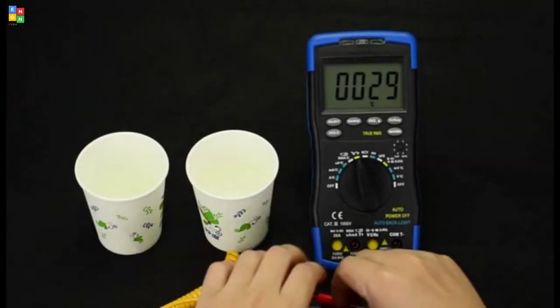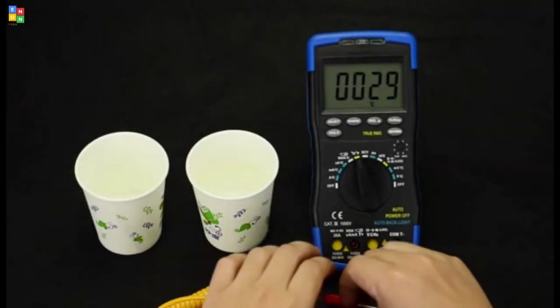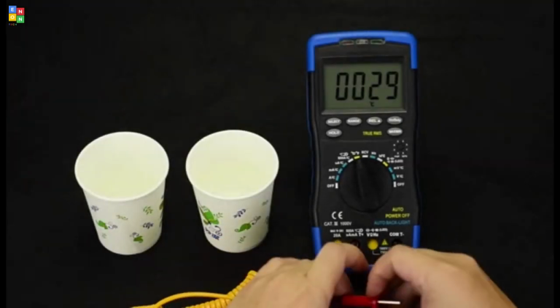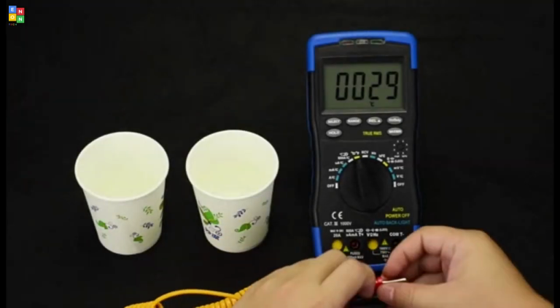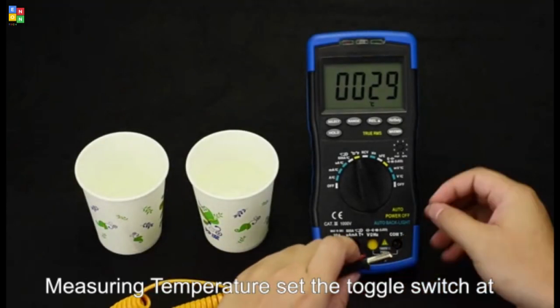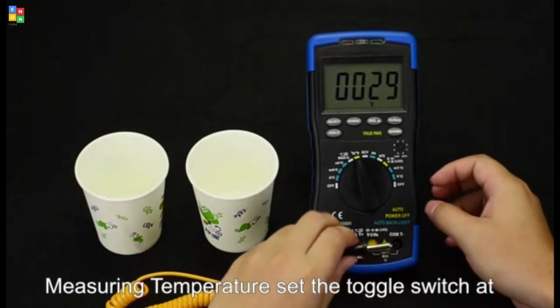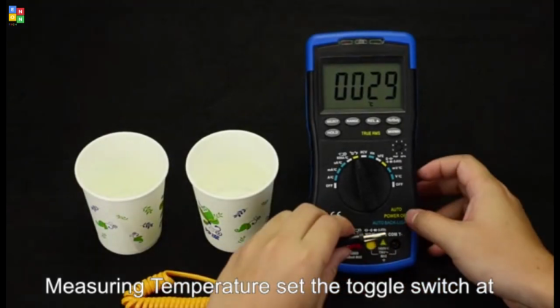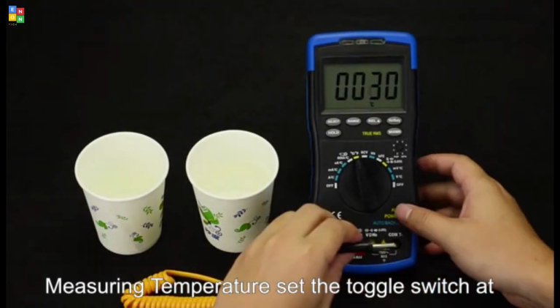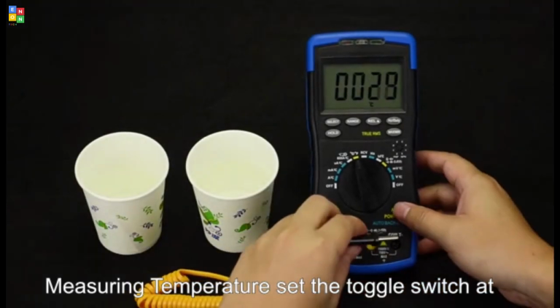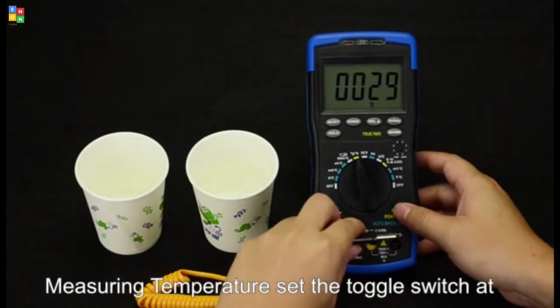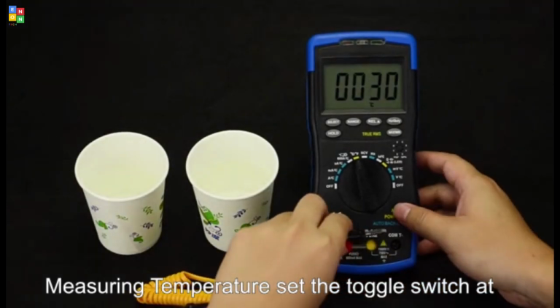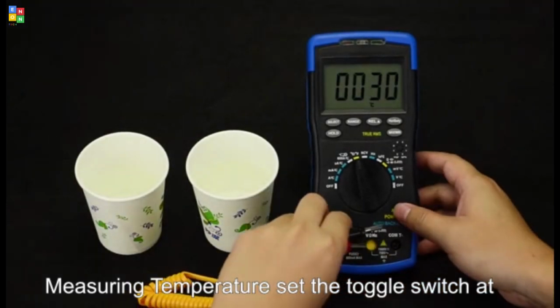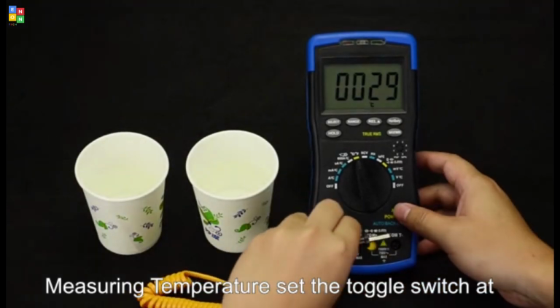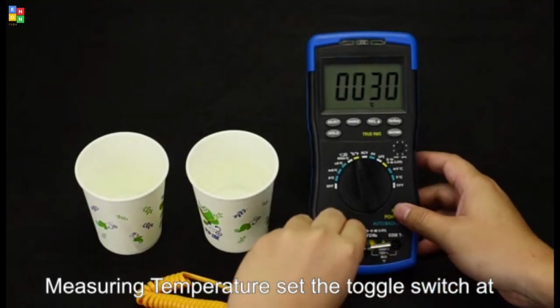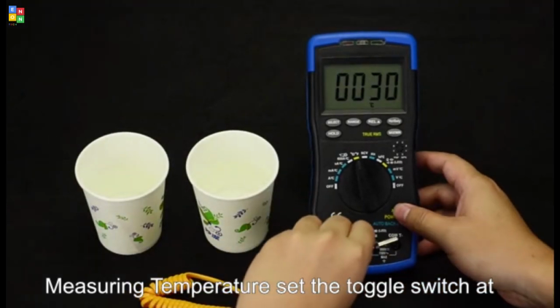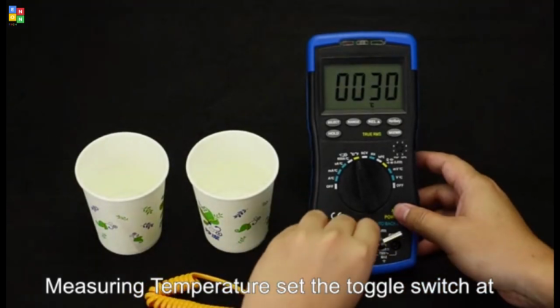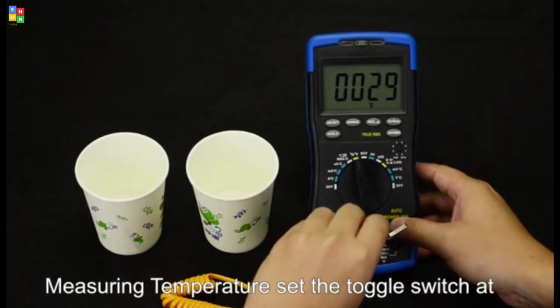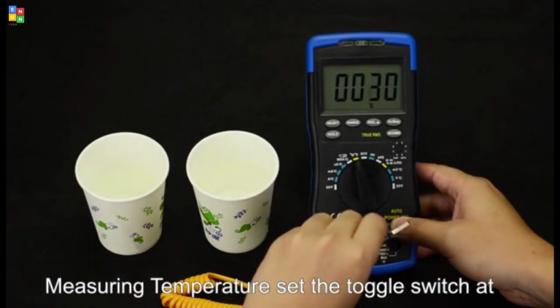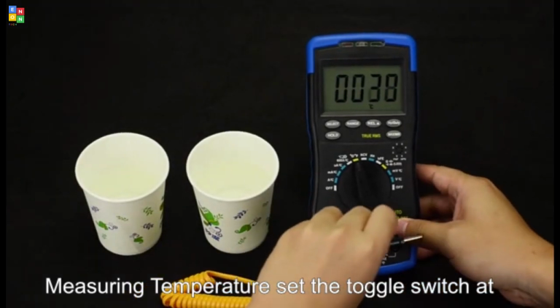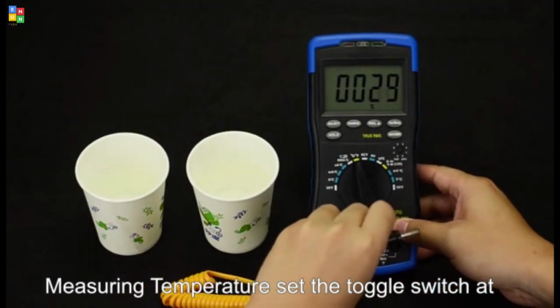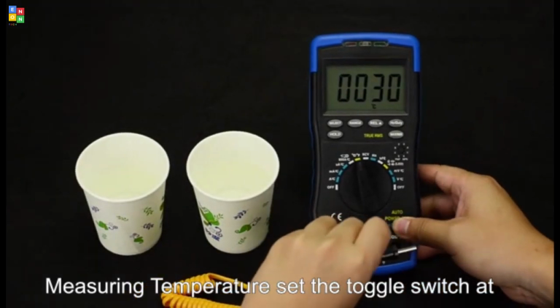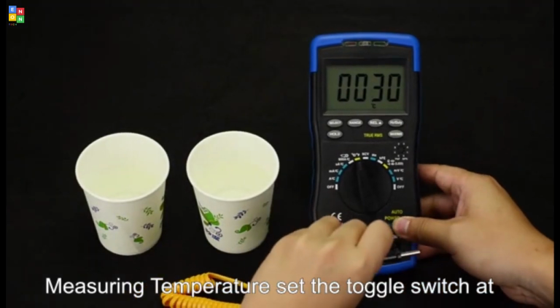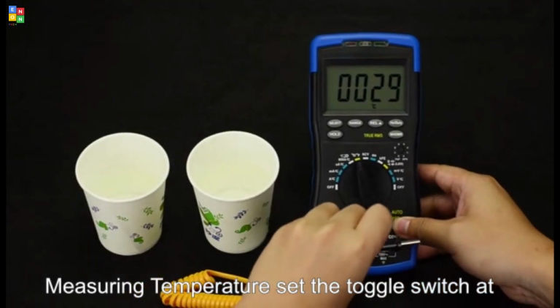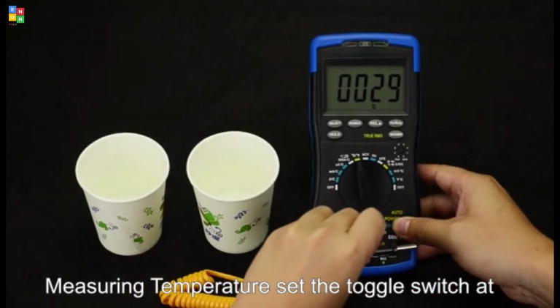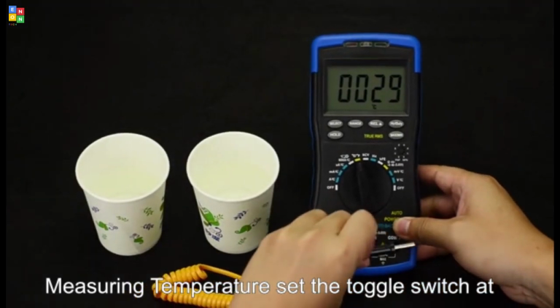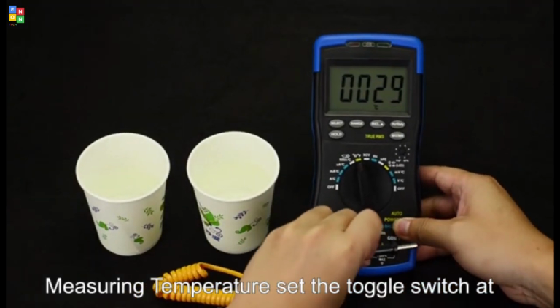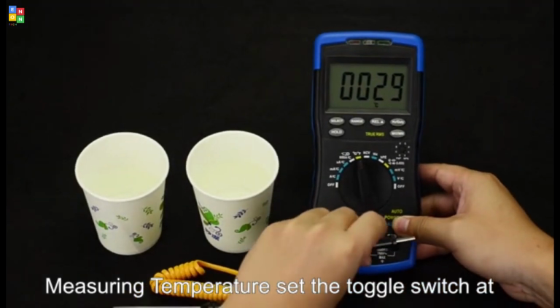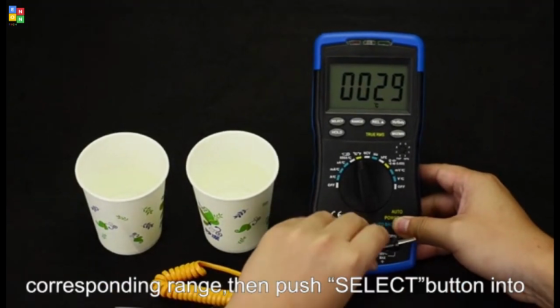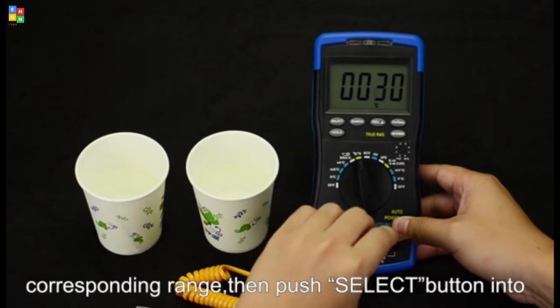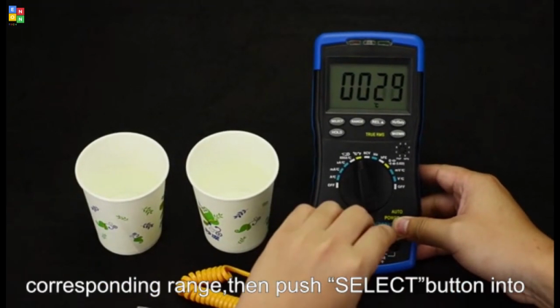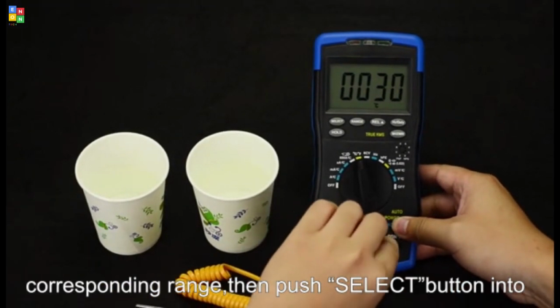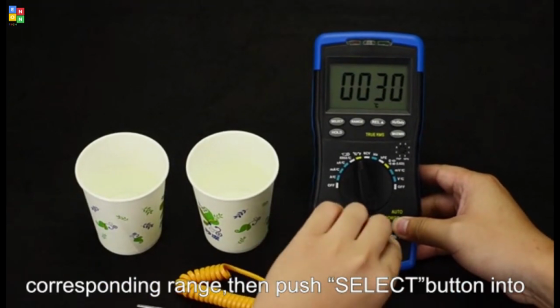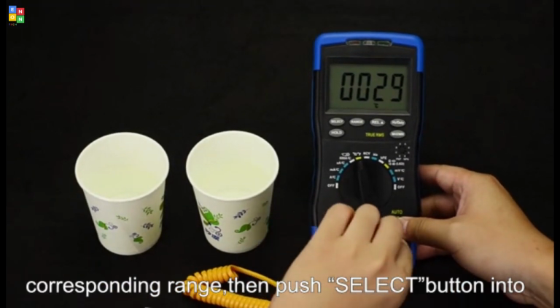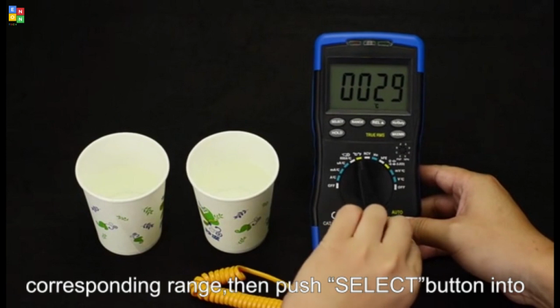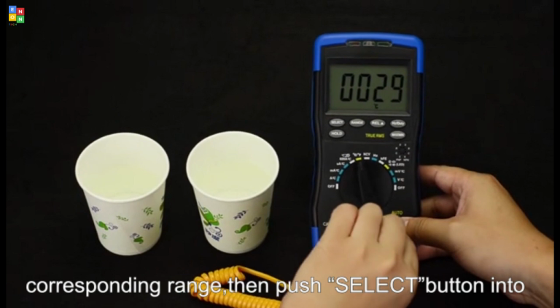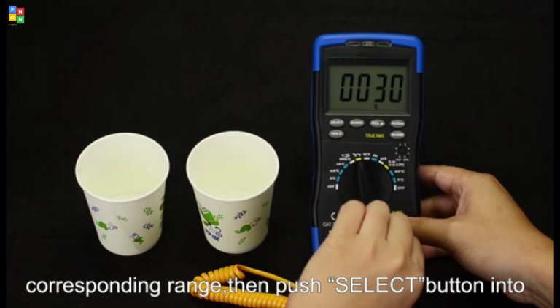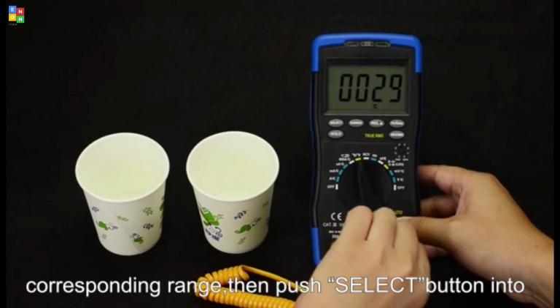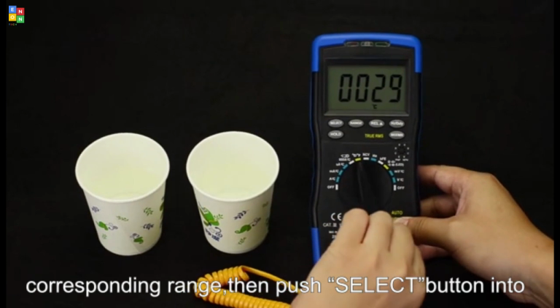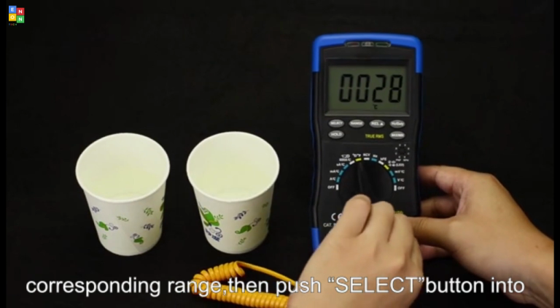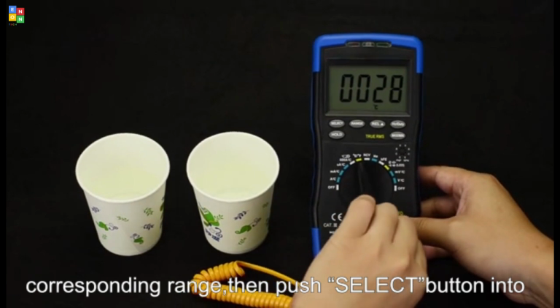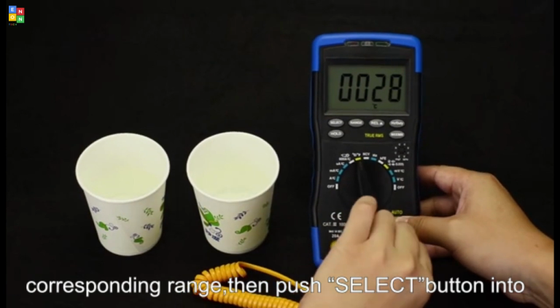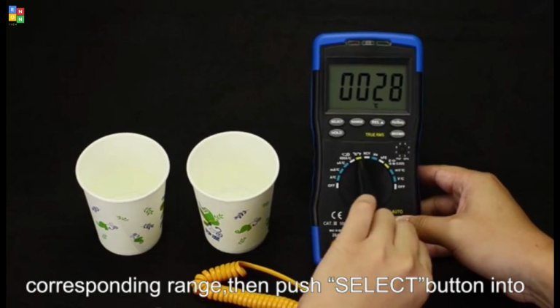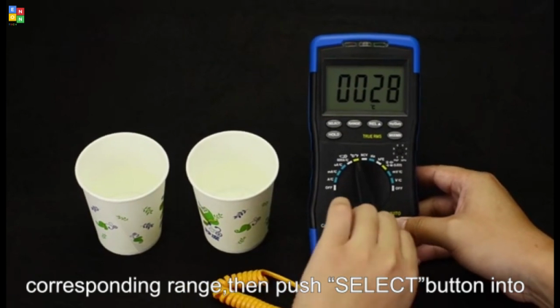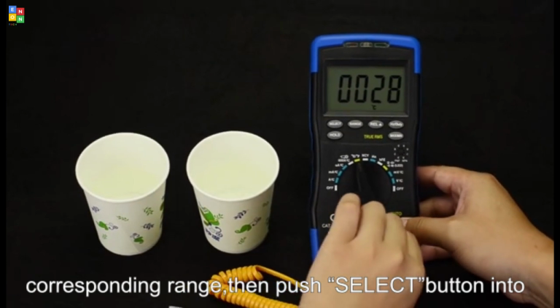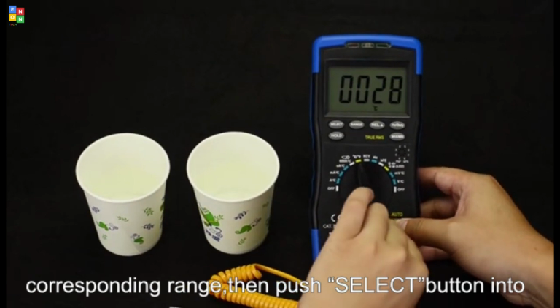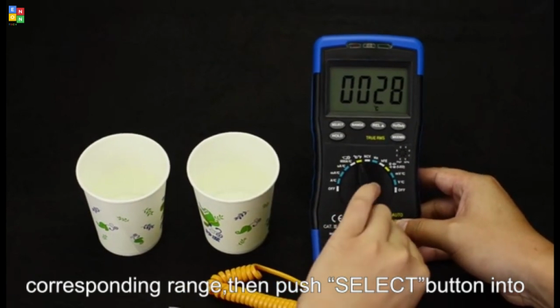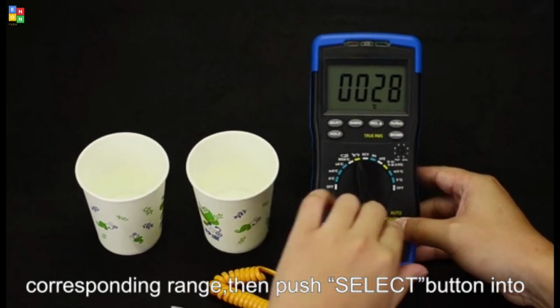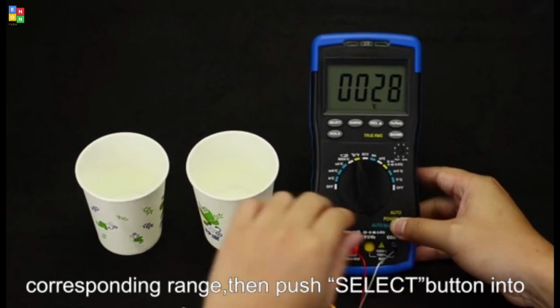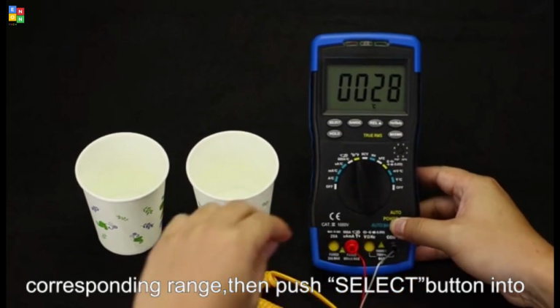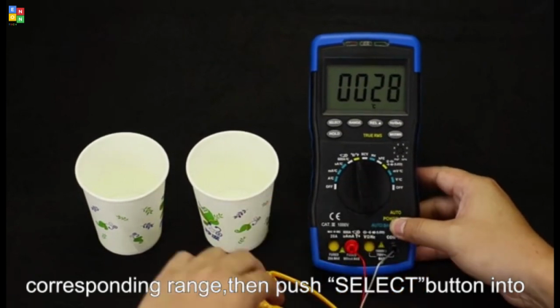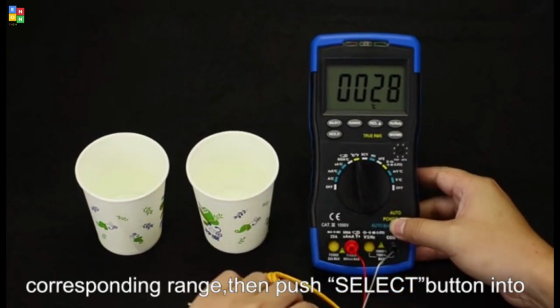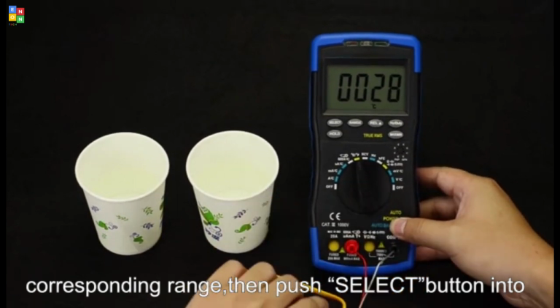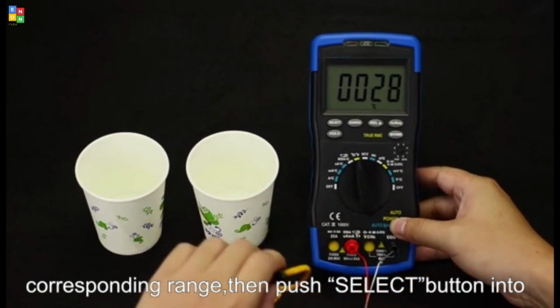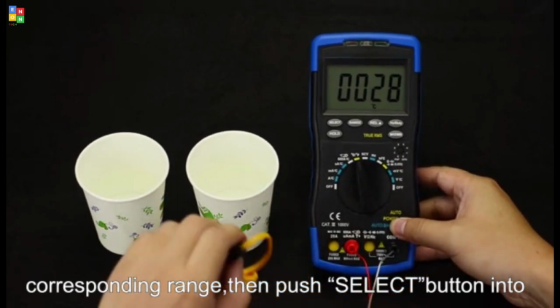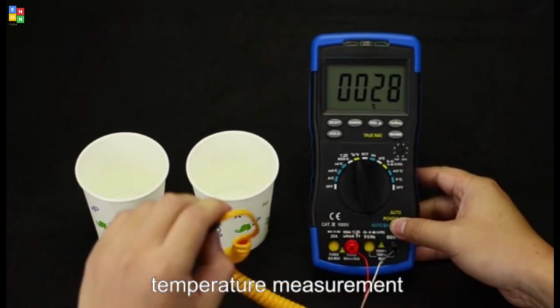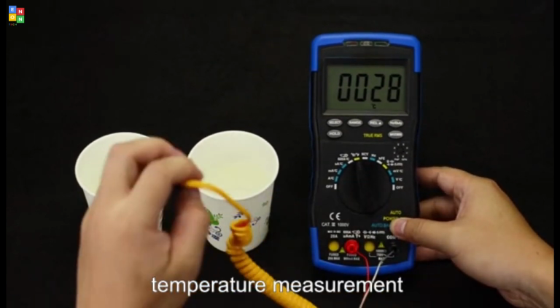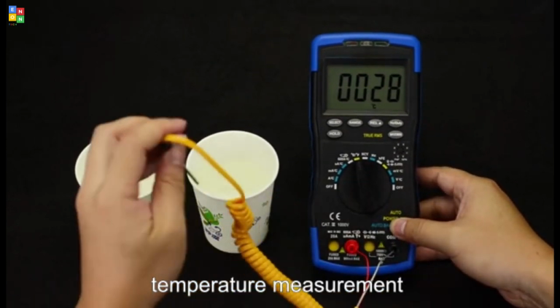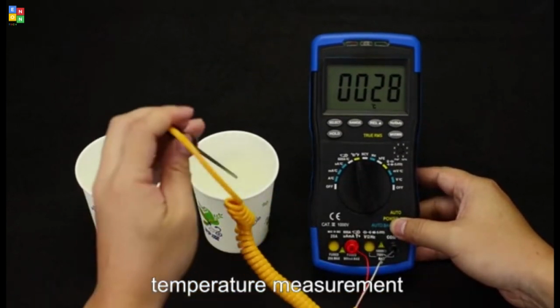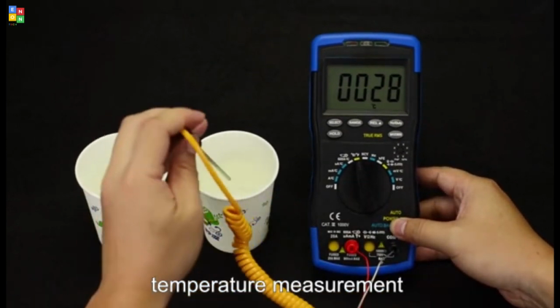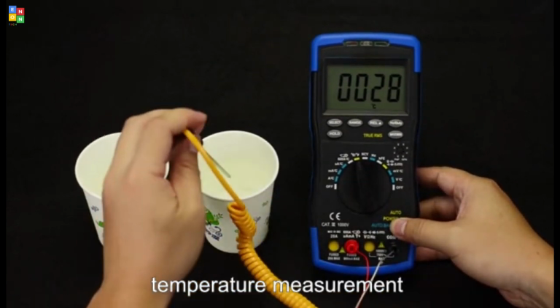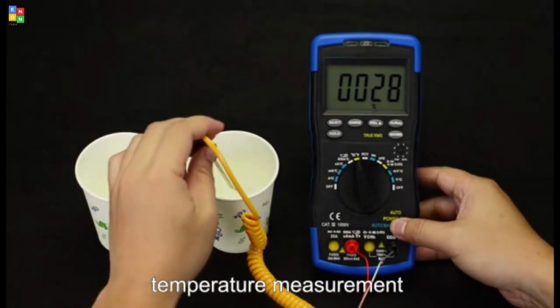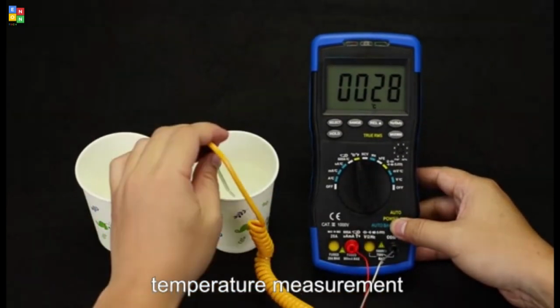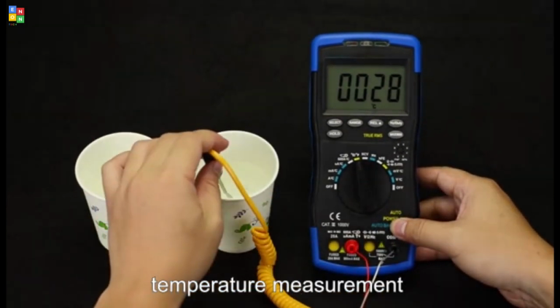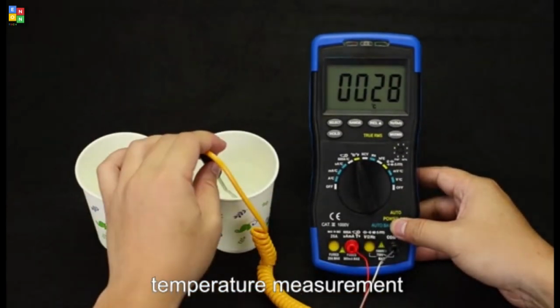Now let me demonstrate this function. Set the toggle switch at the corresponding range, then push the step button for temperature measurement.